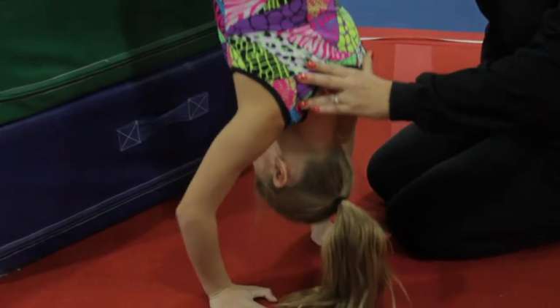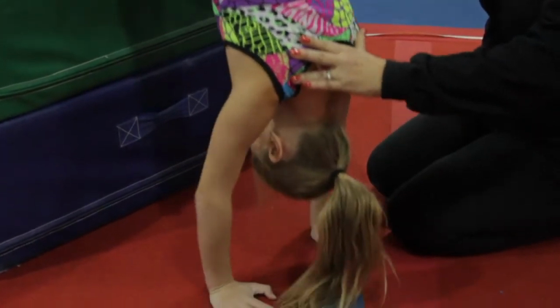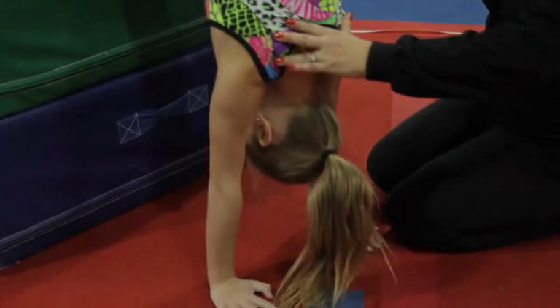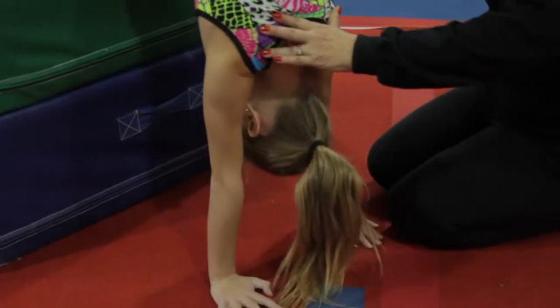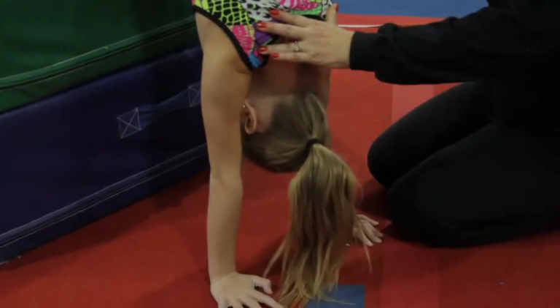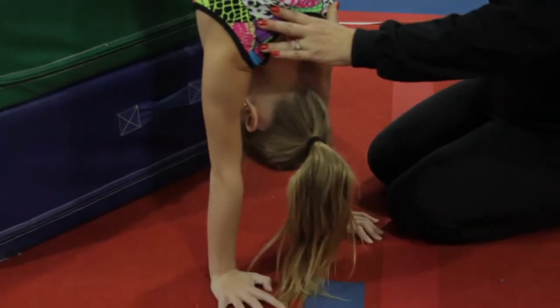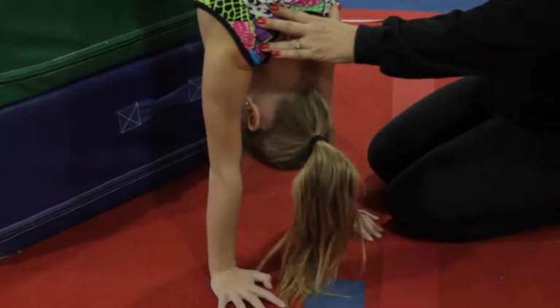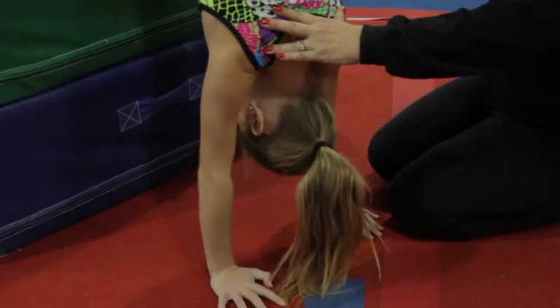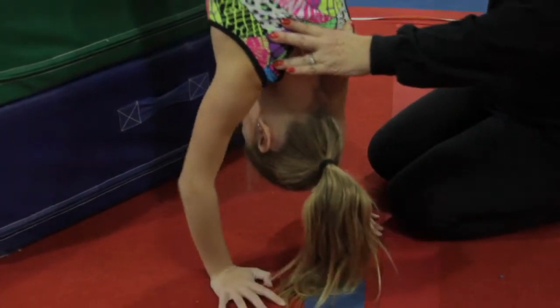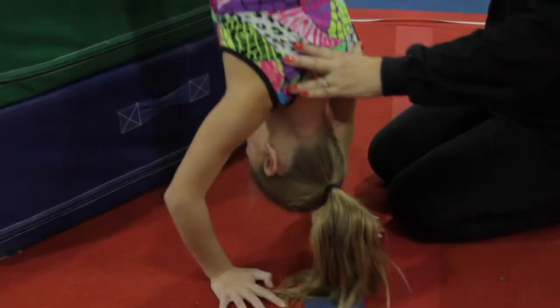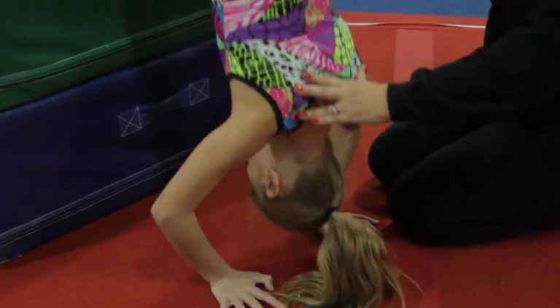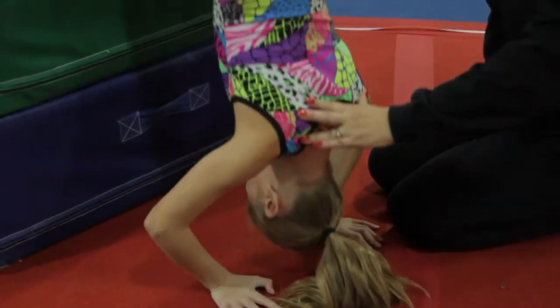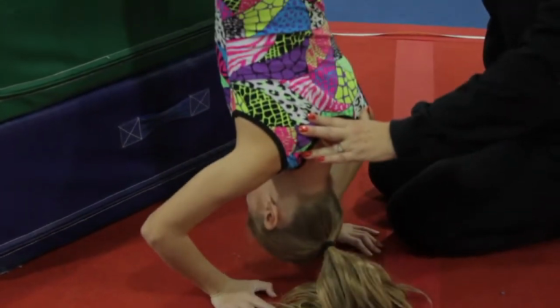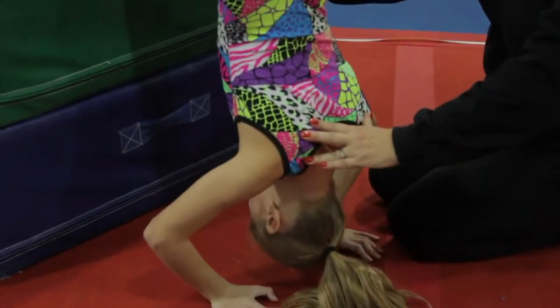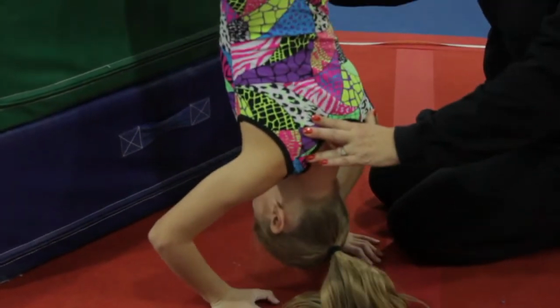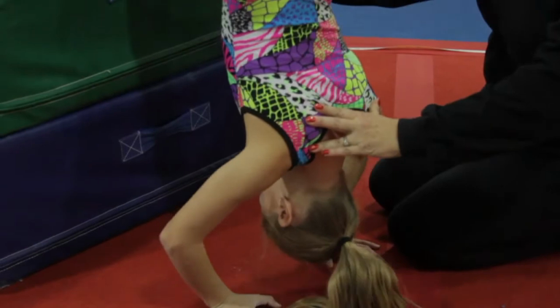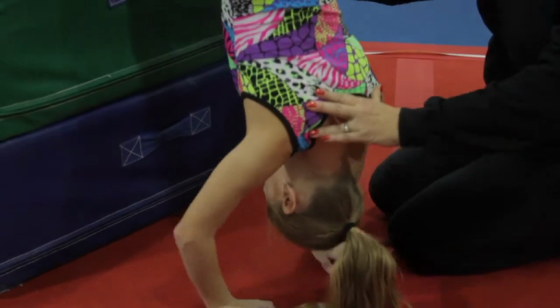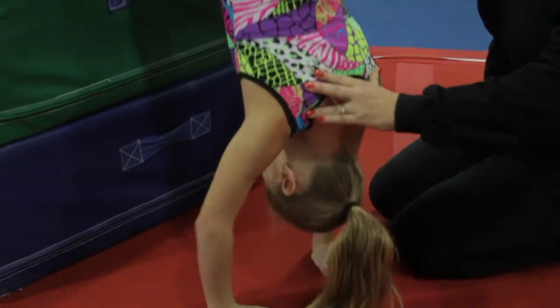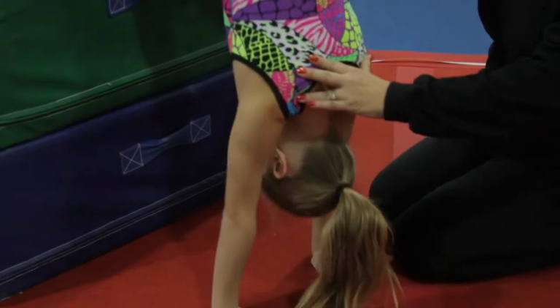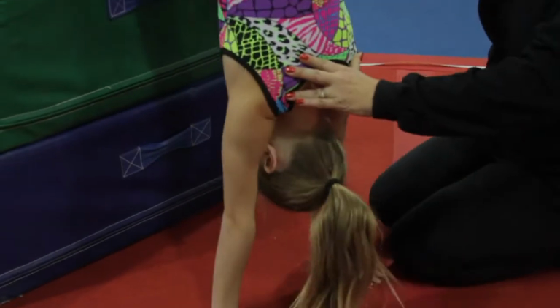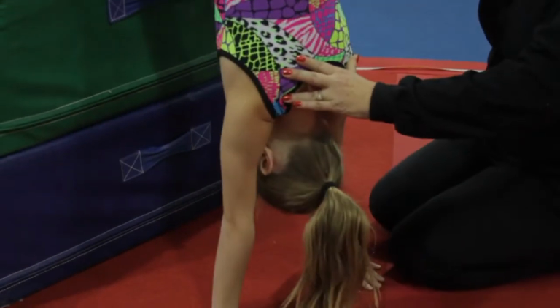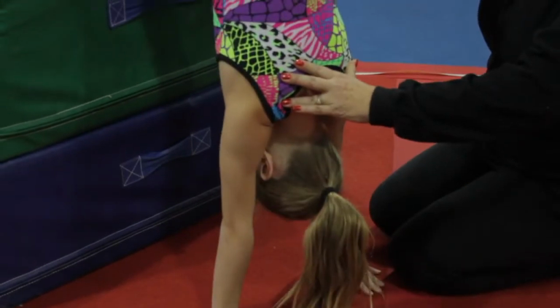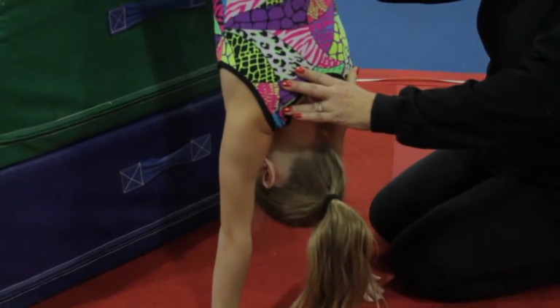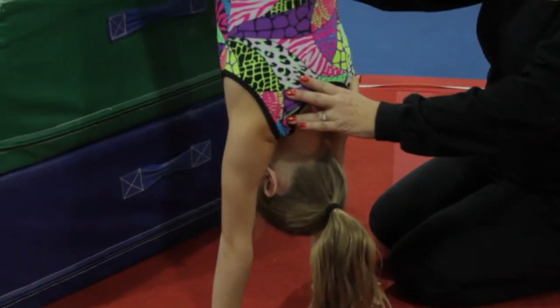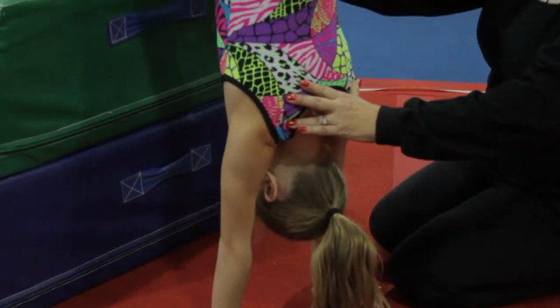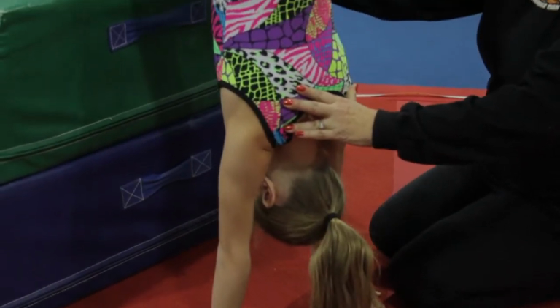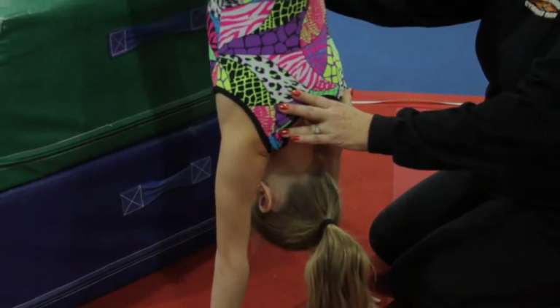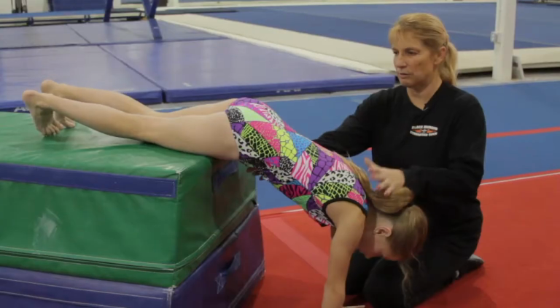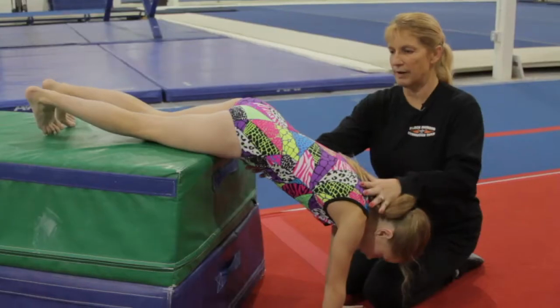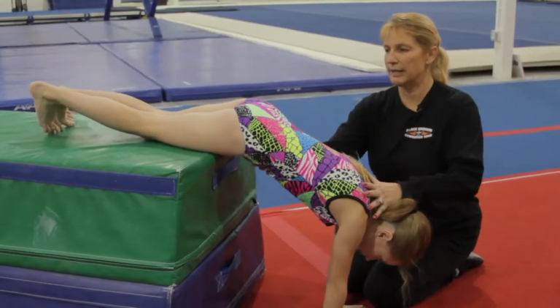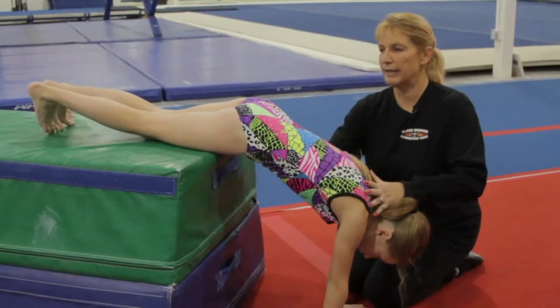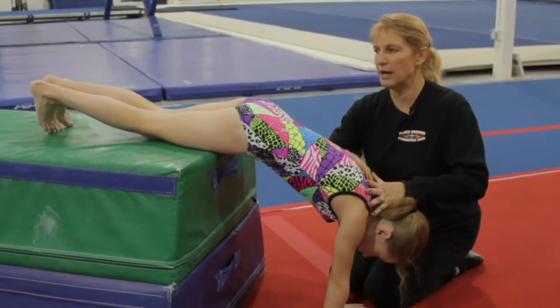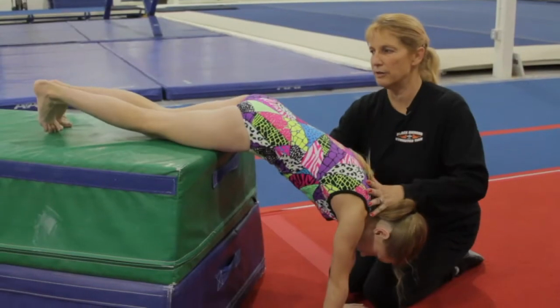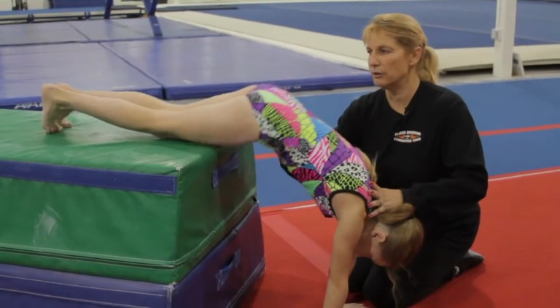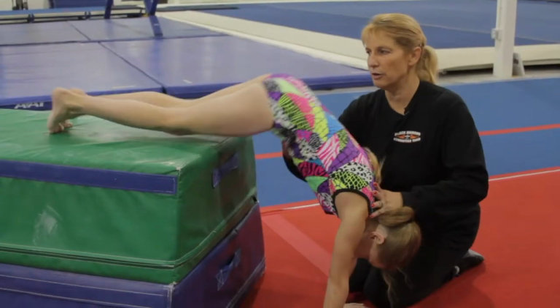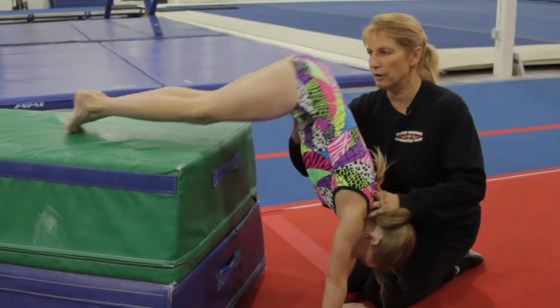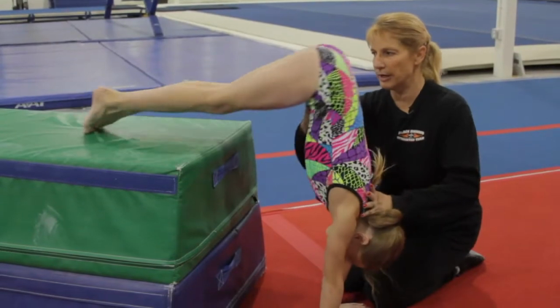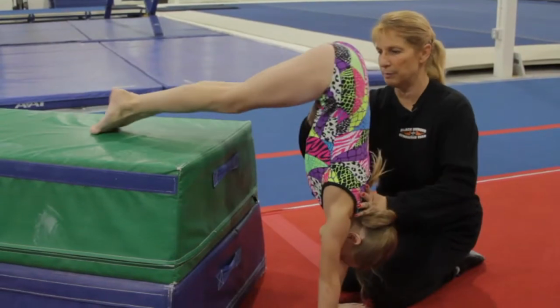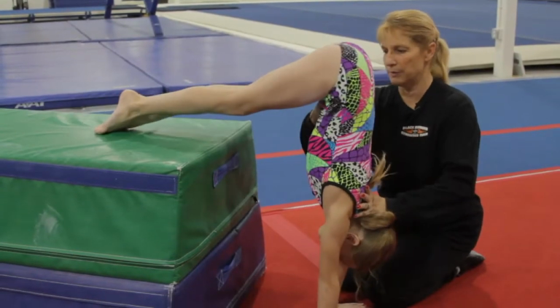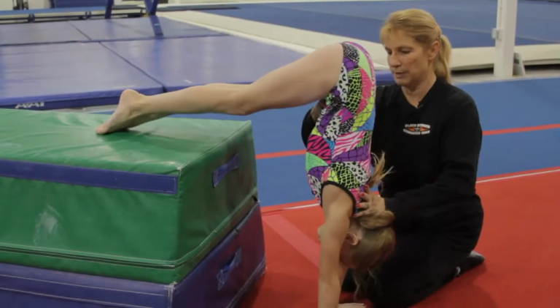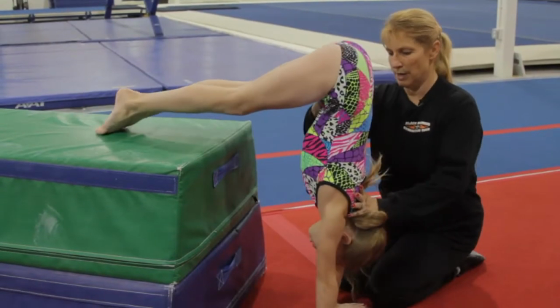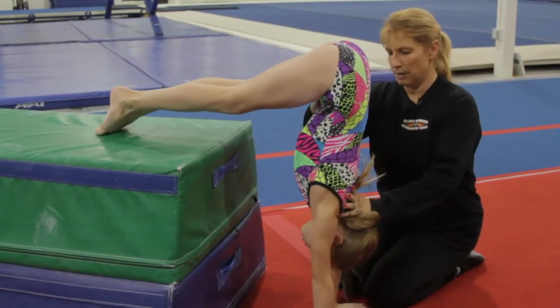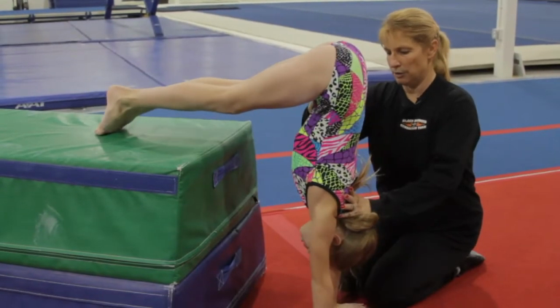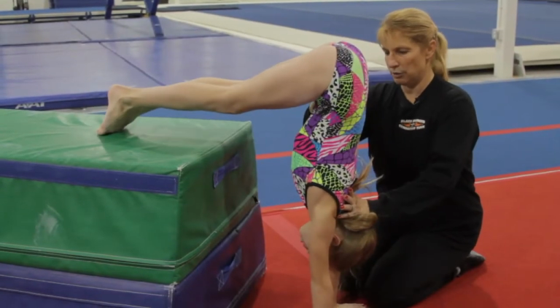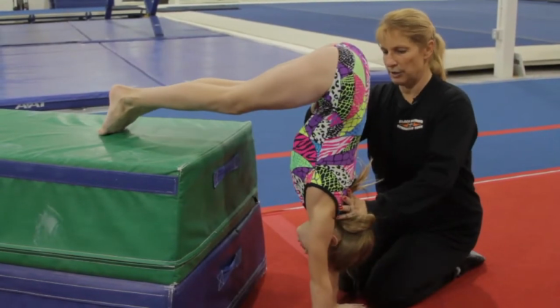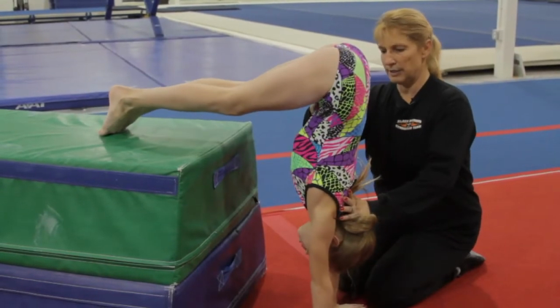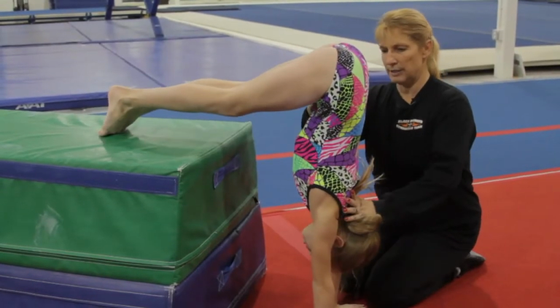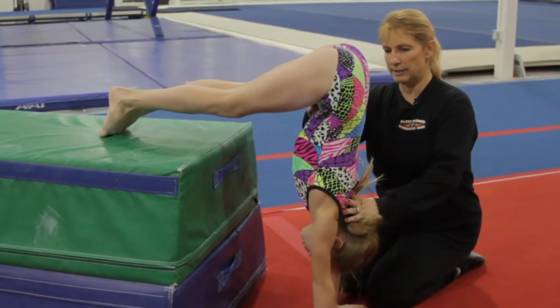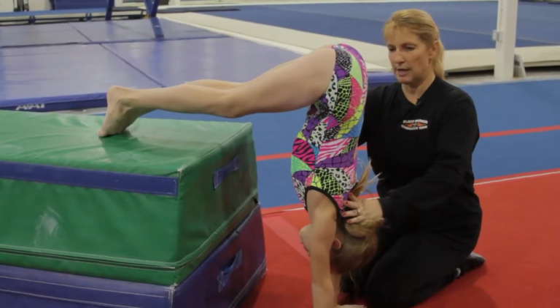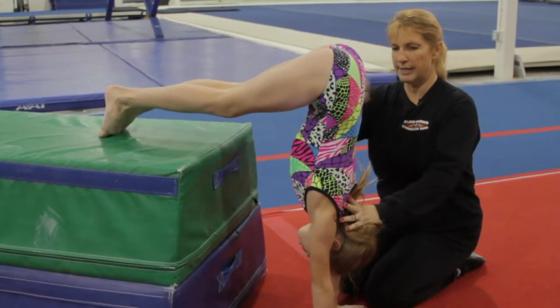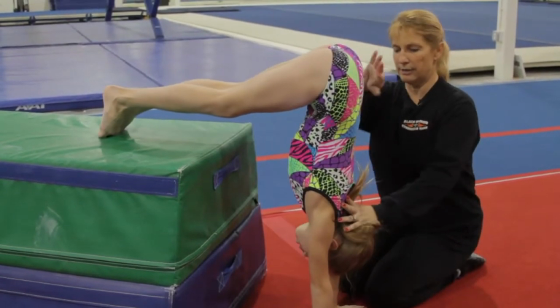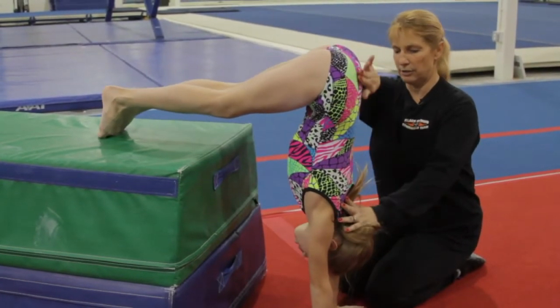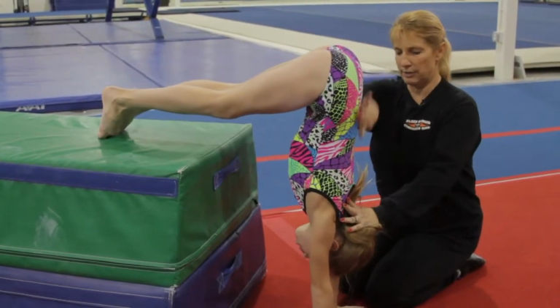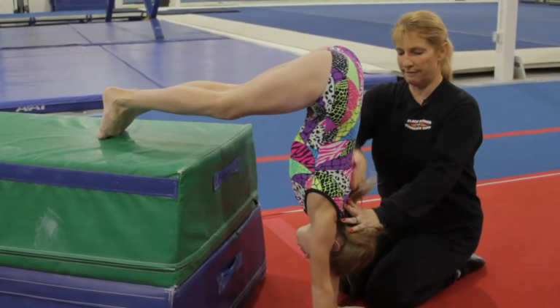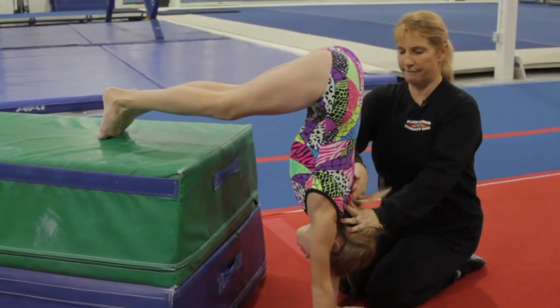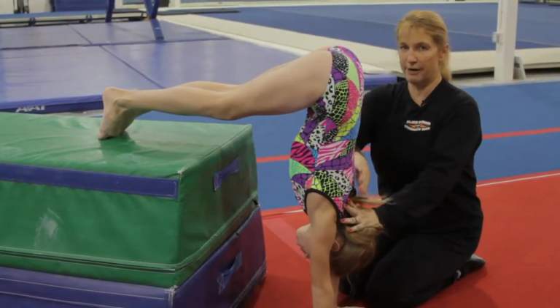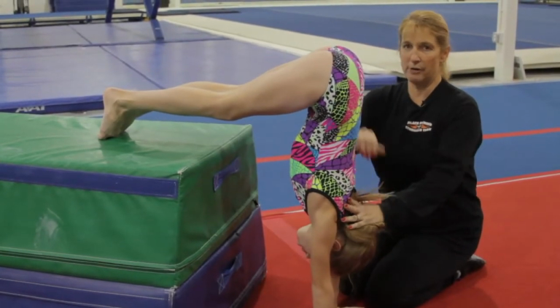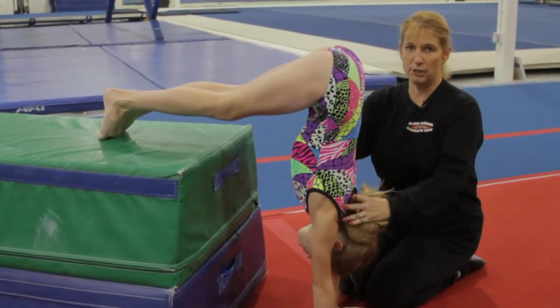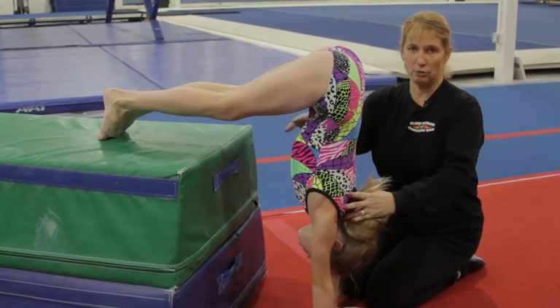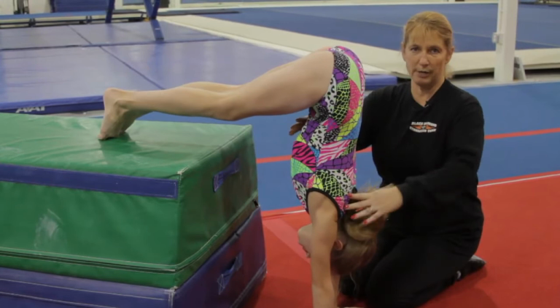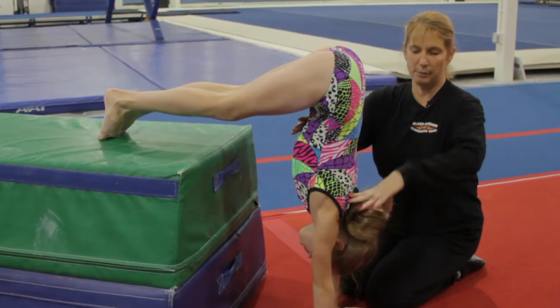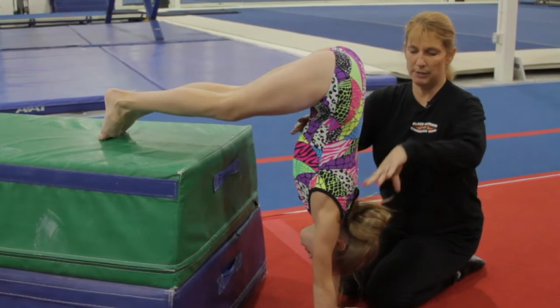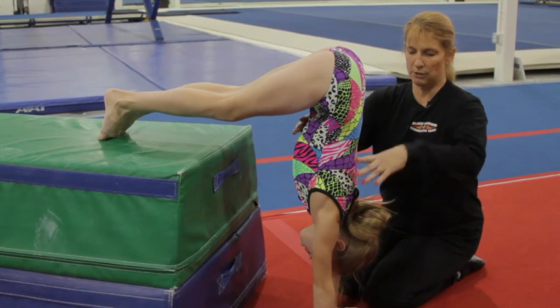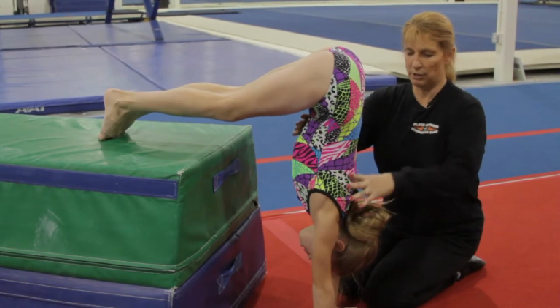She's going to place her hands on the floor, and she wants her hands directly under her hips, so she's going to slide until she's in a very straight position.